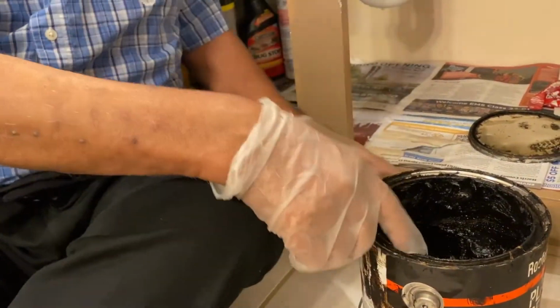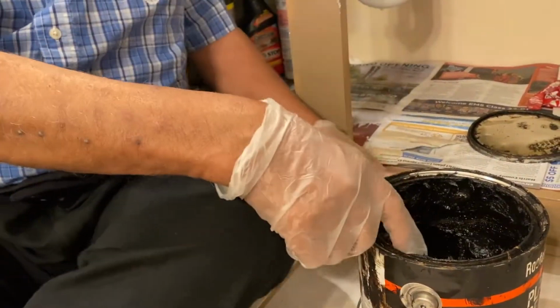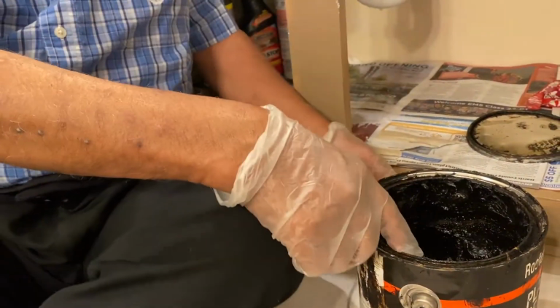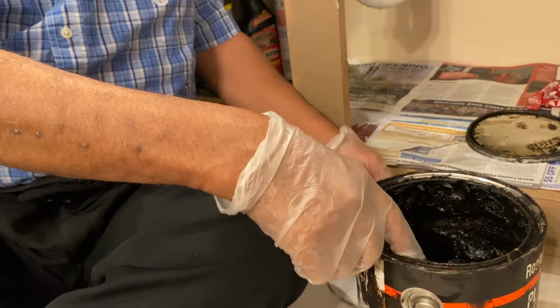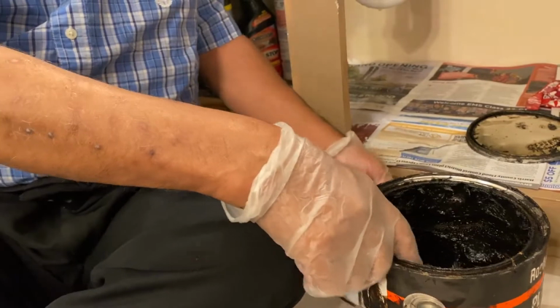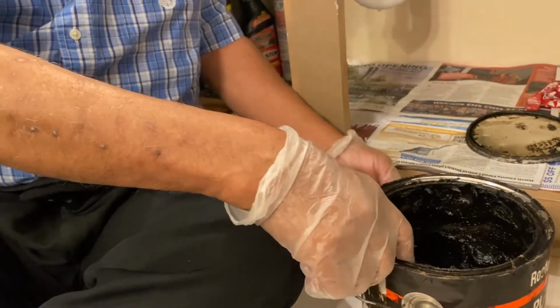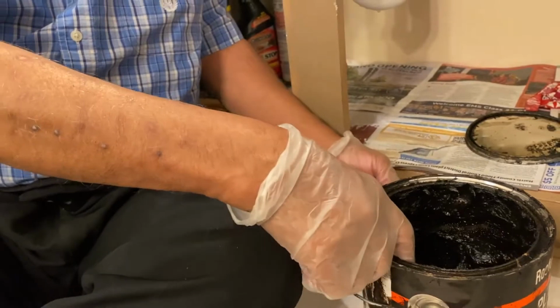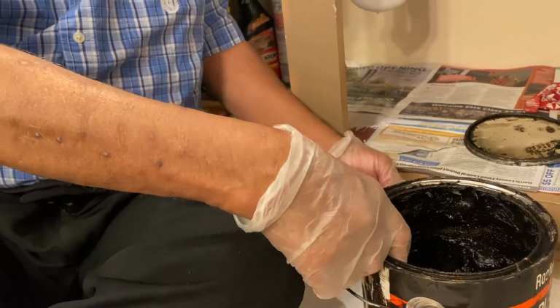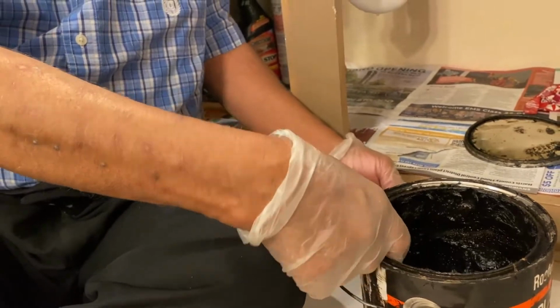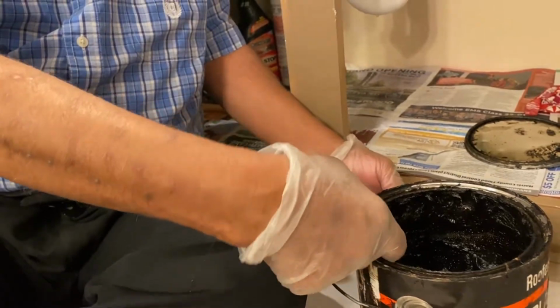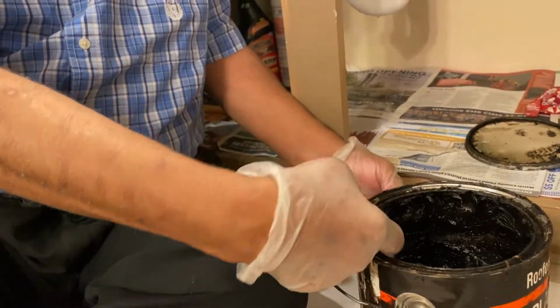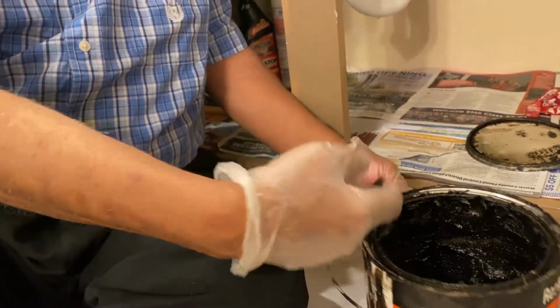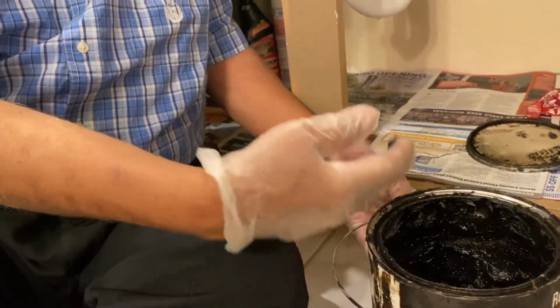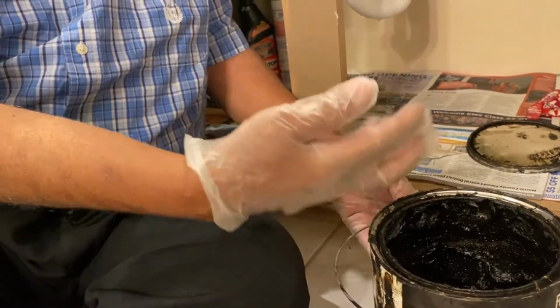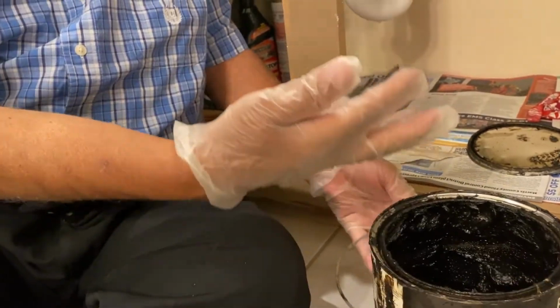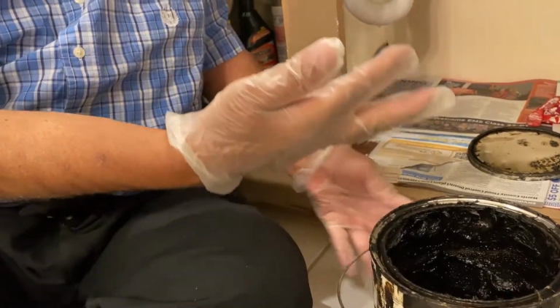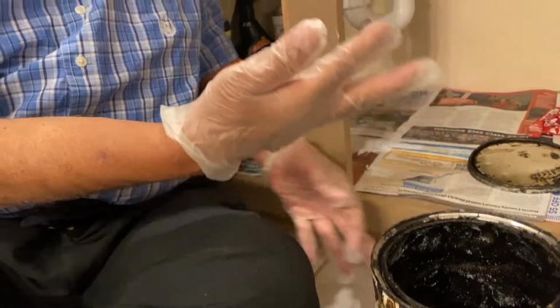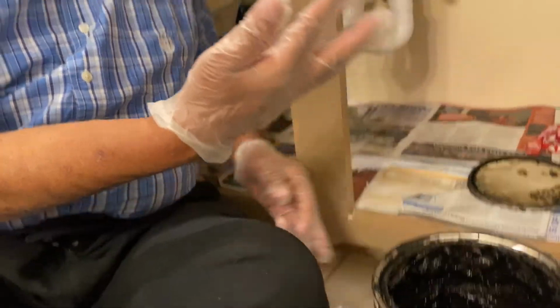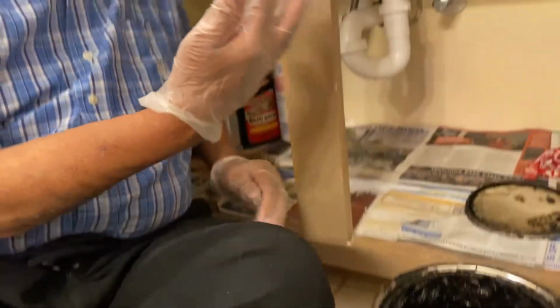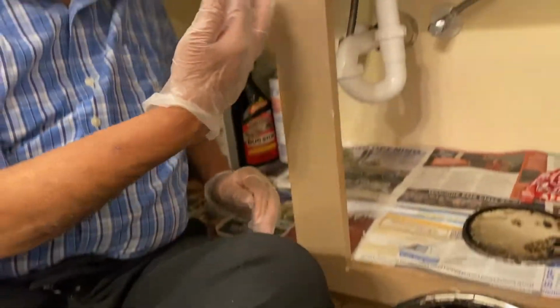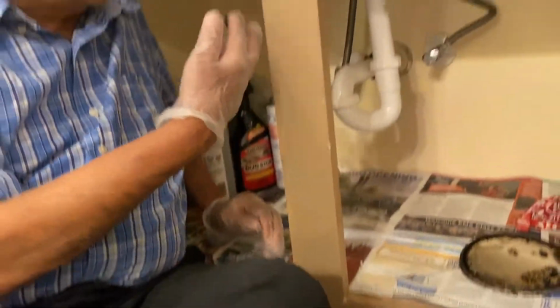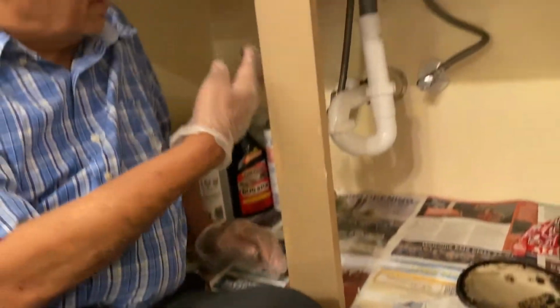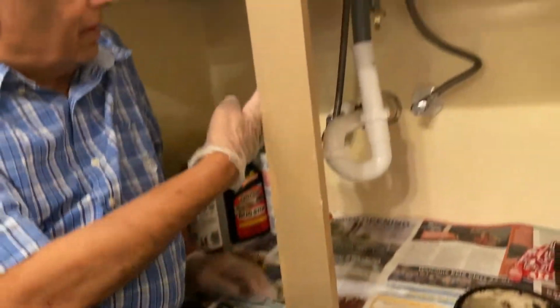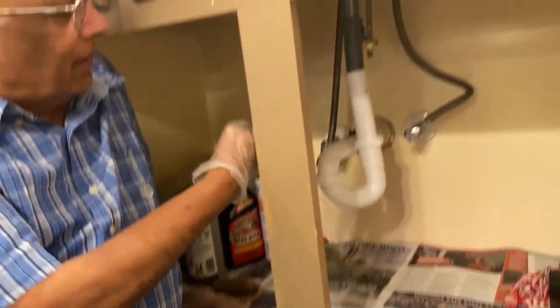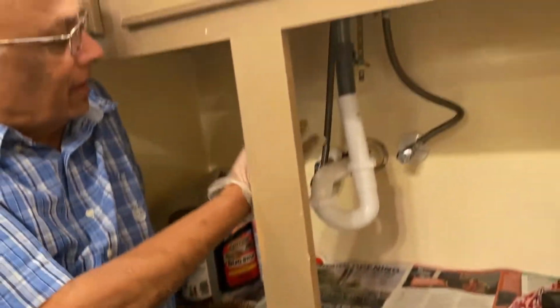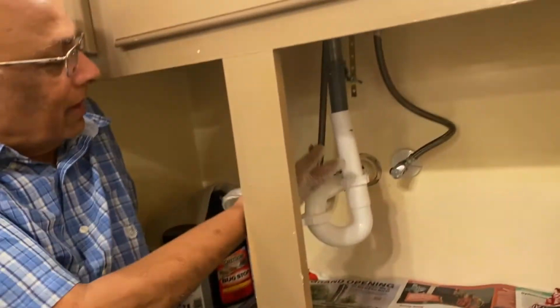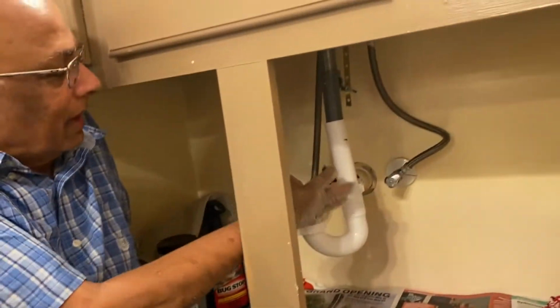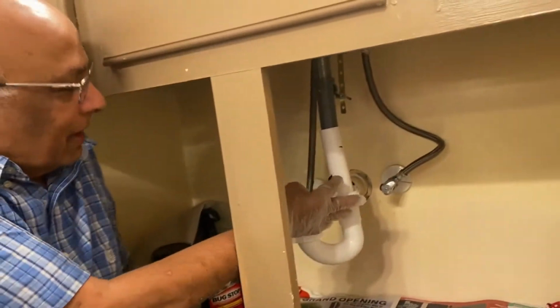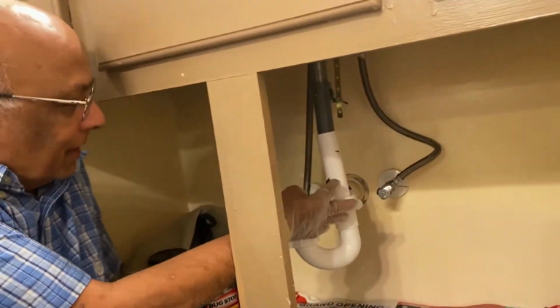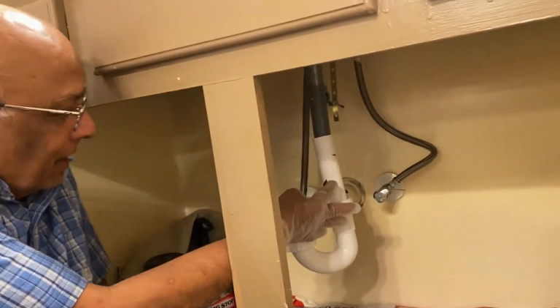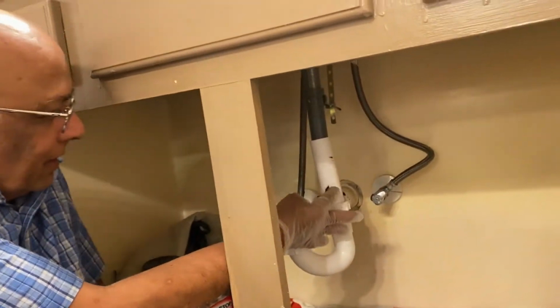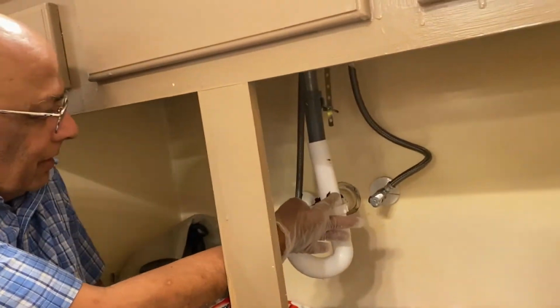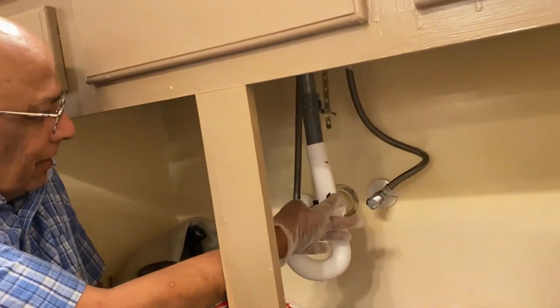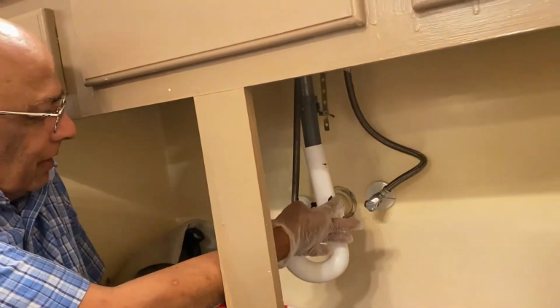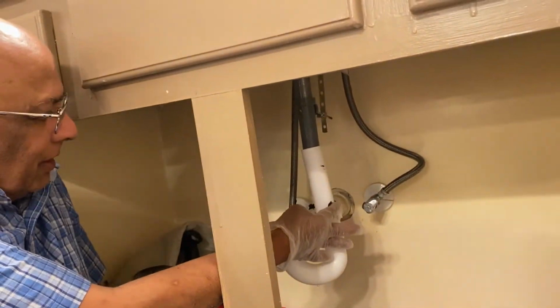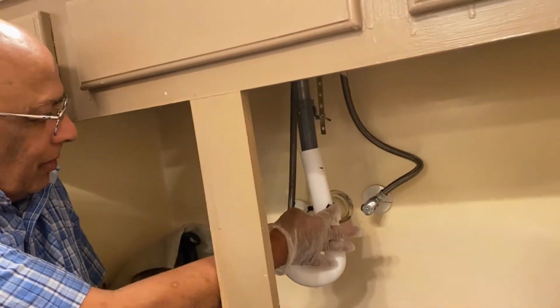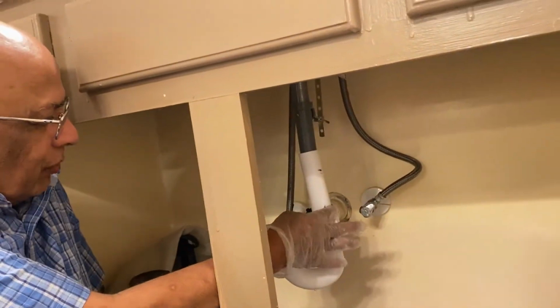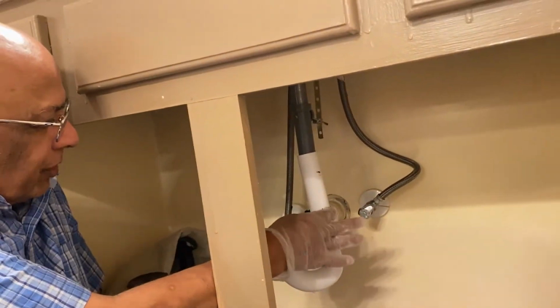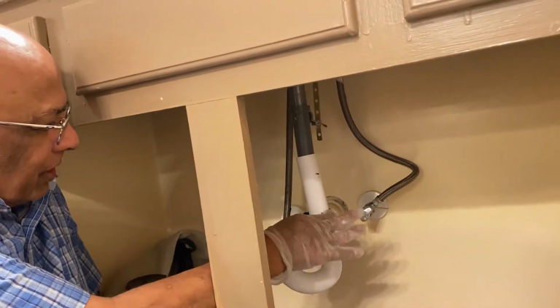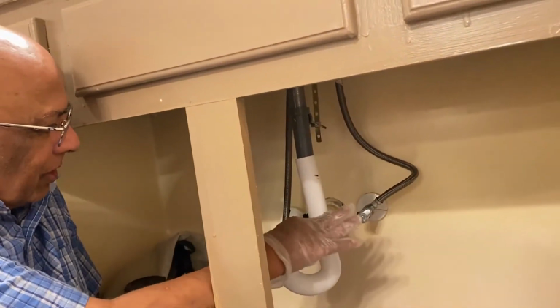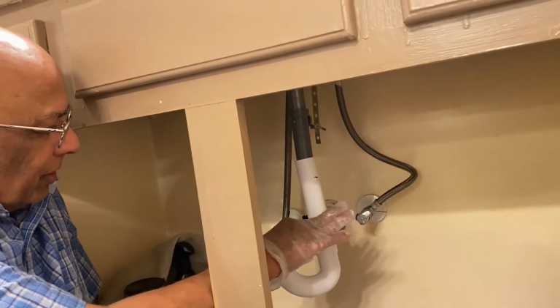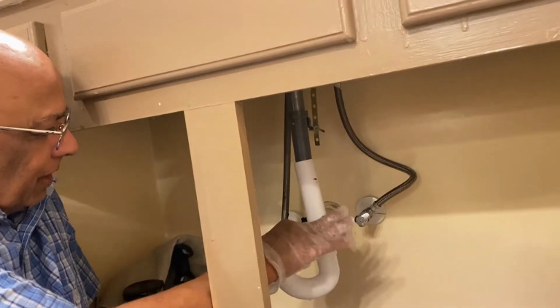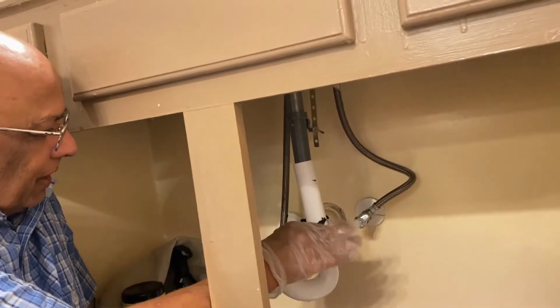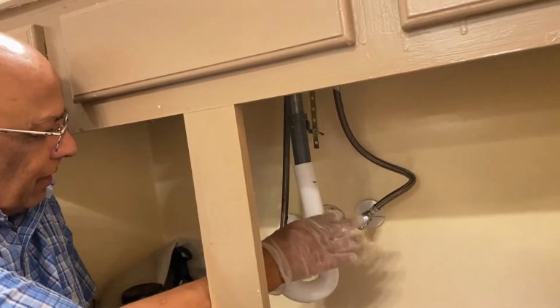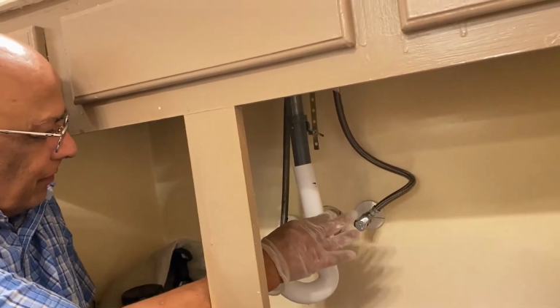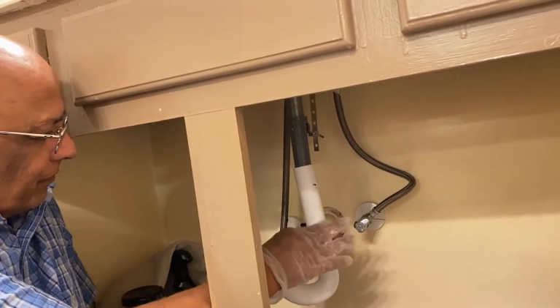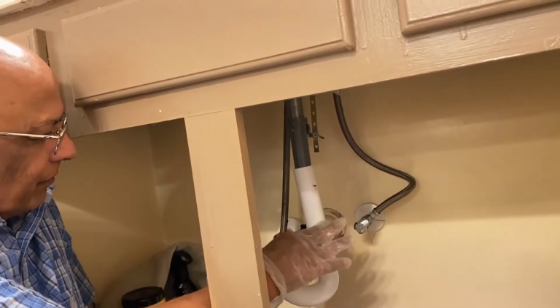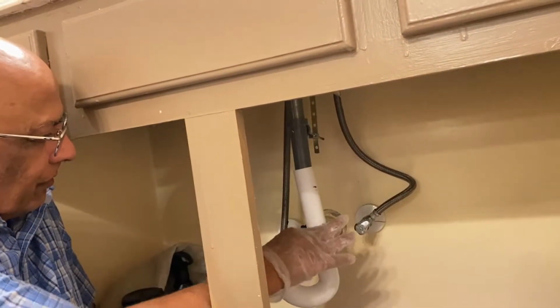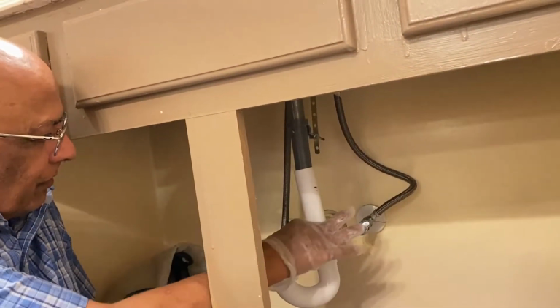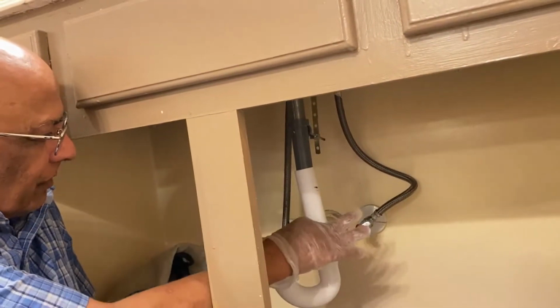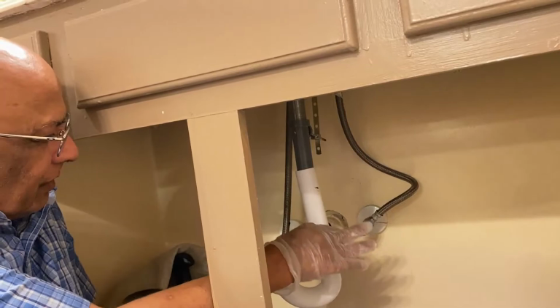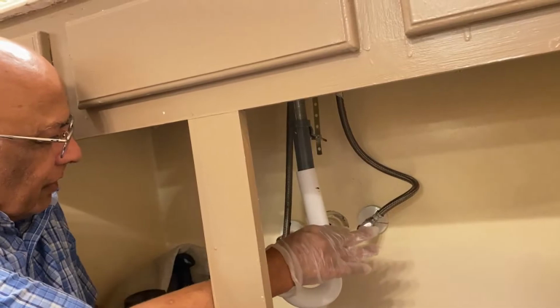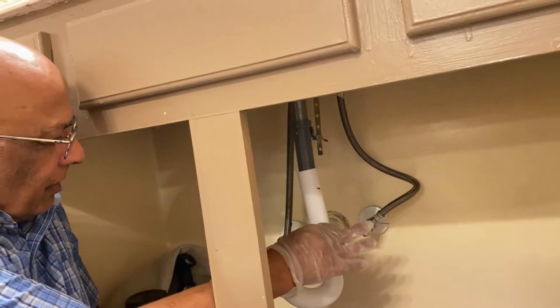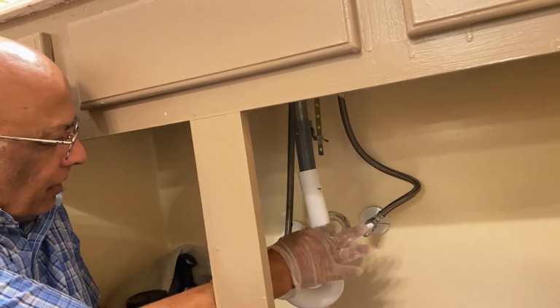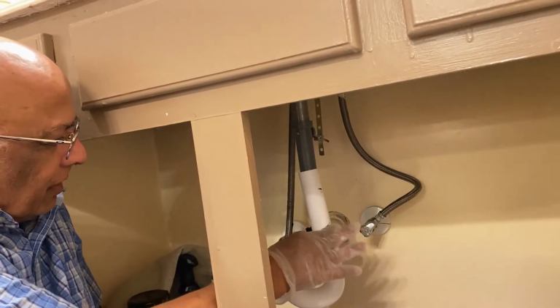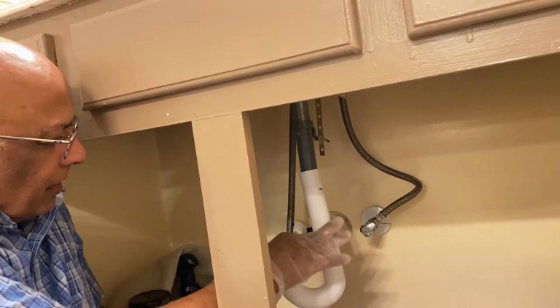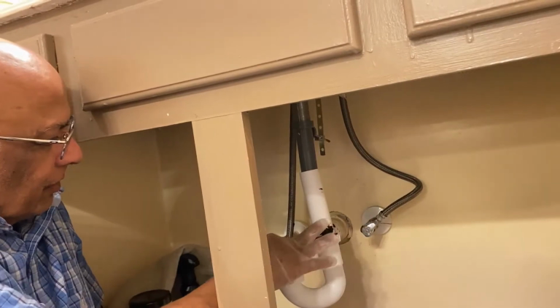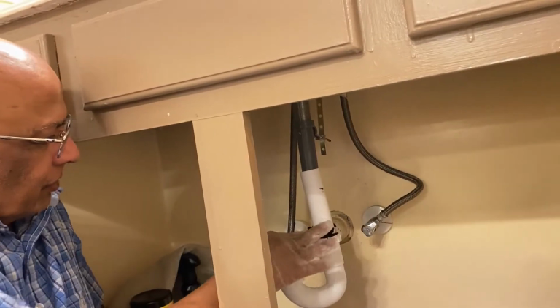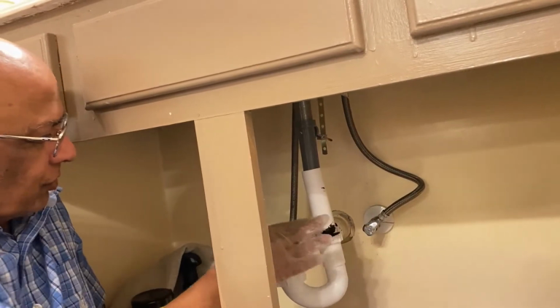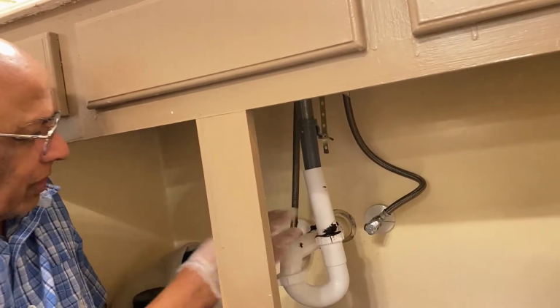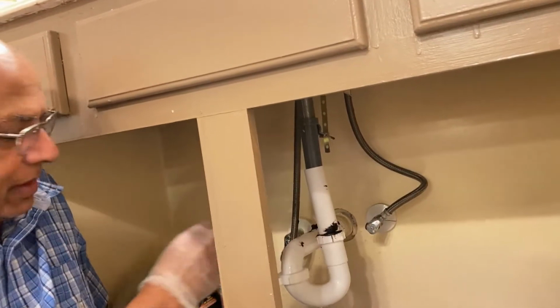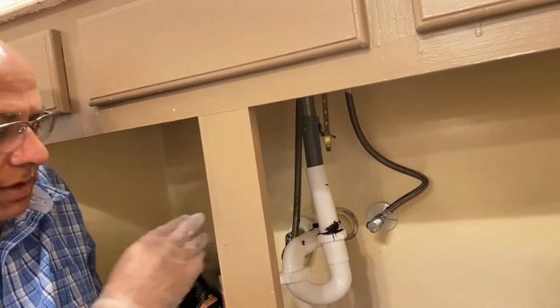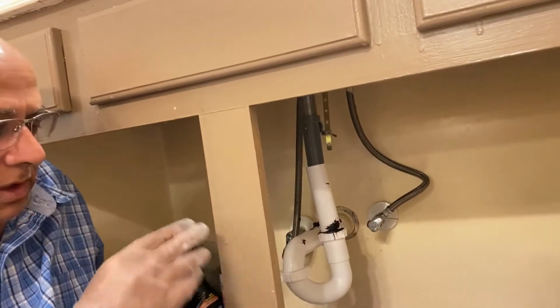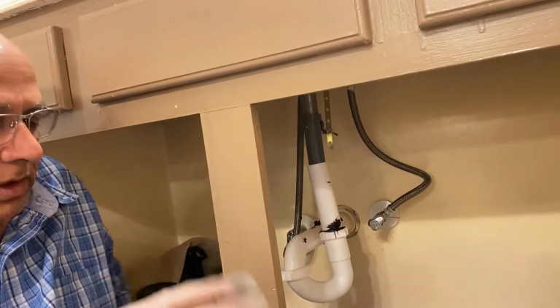I'm going to take this paste here and then put it on the joints.